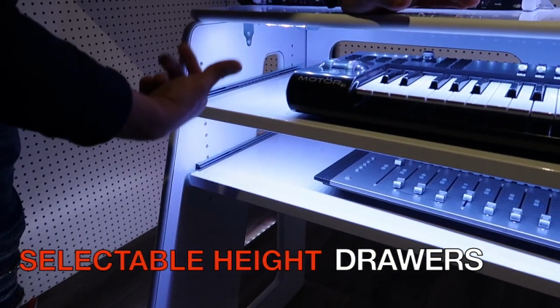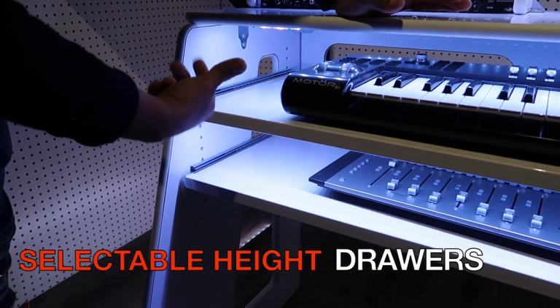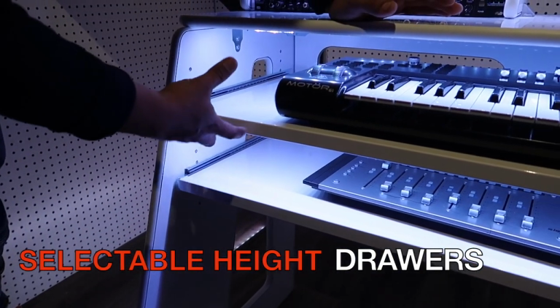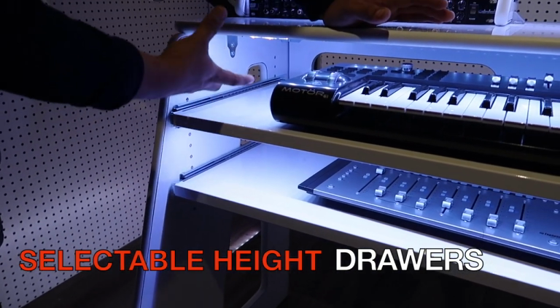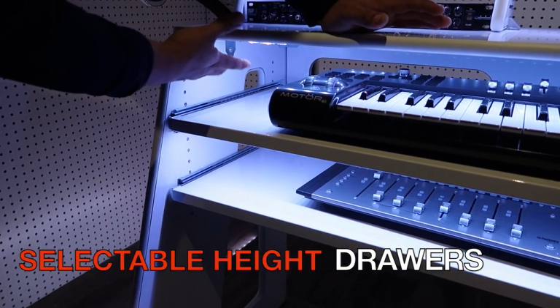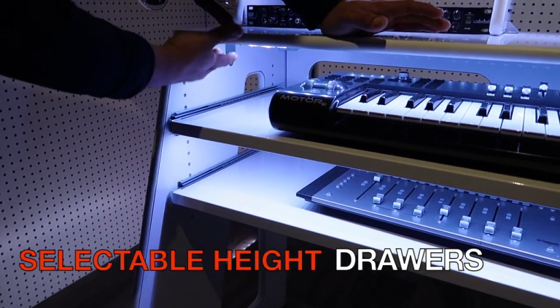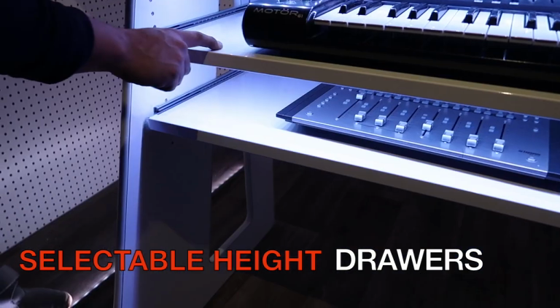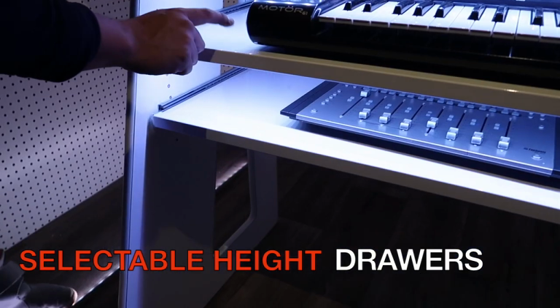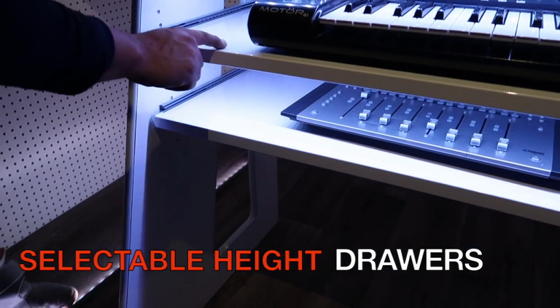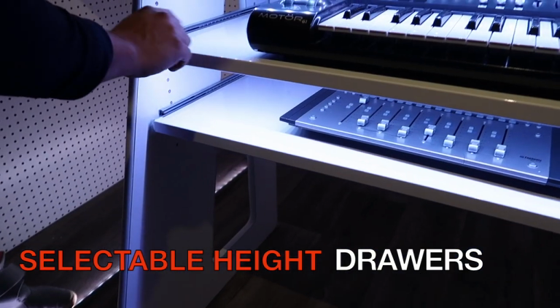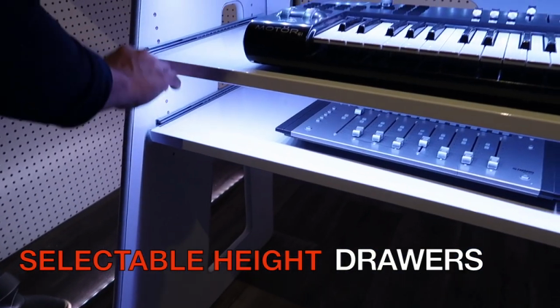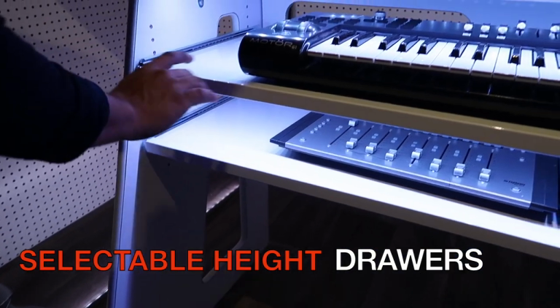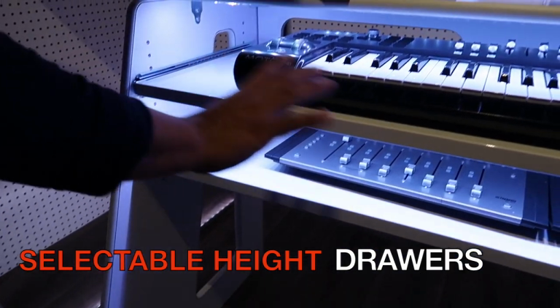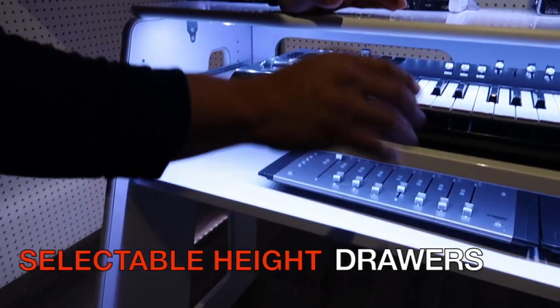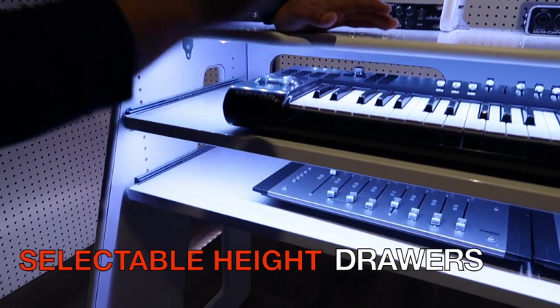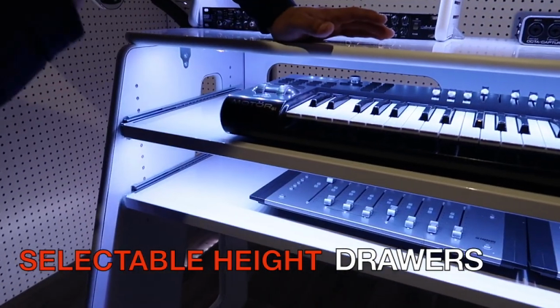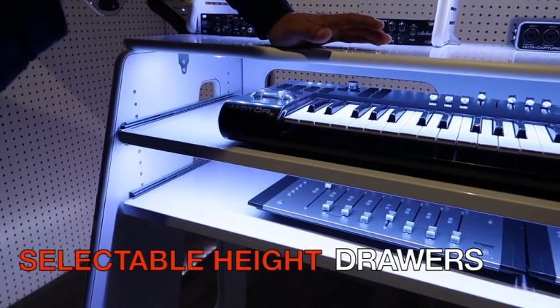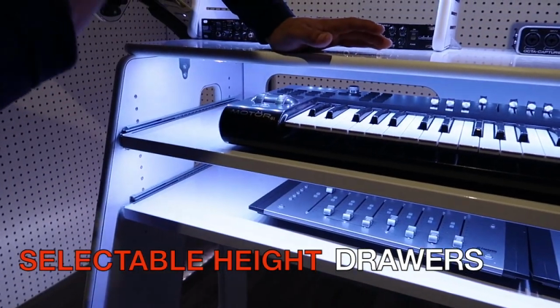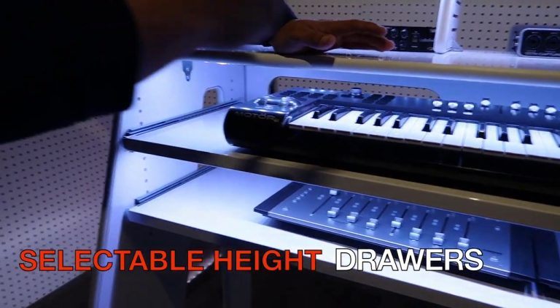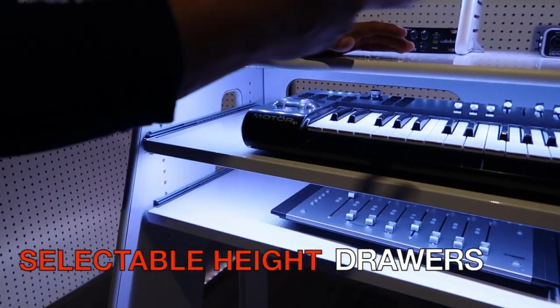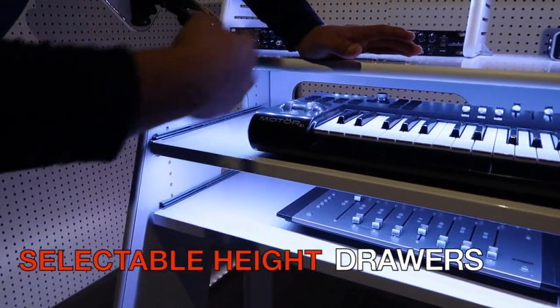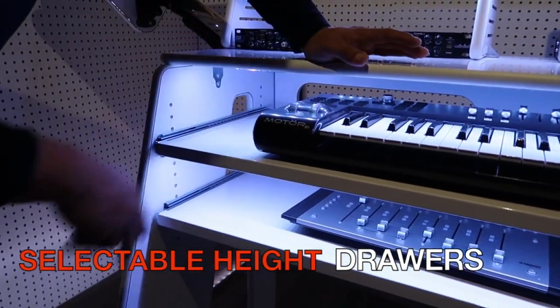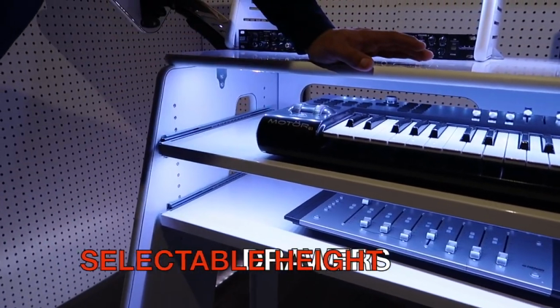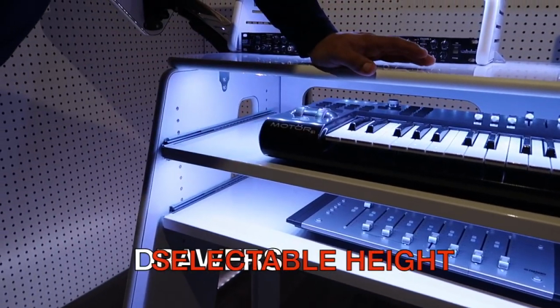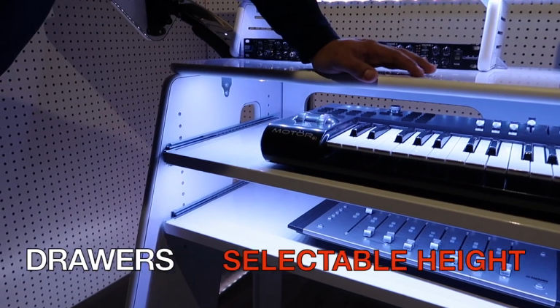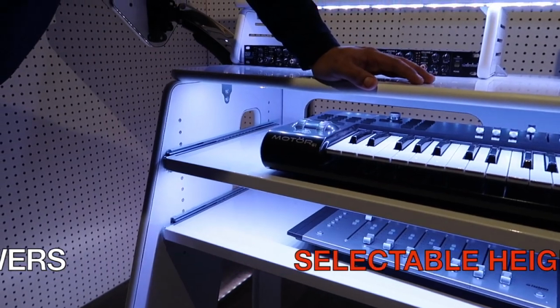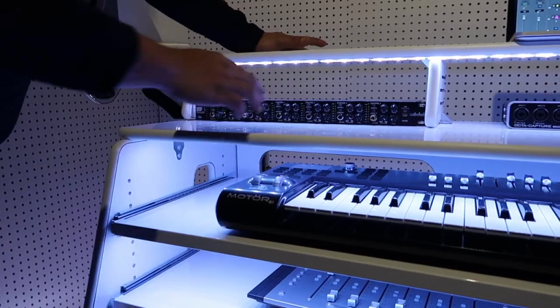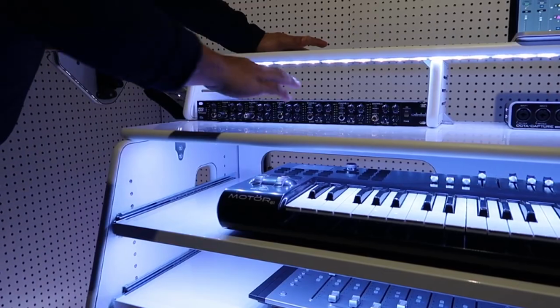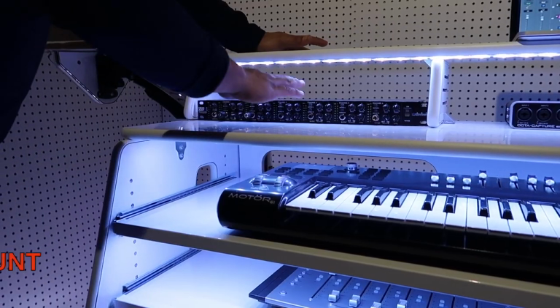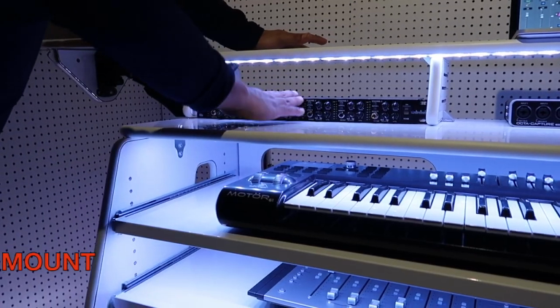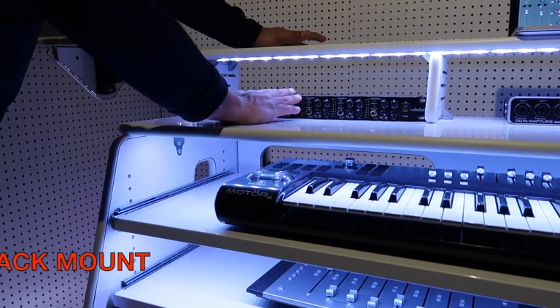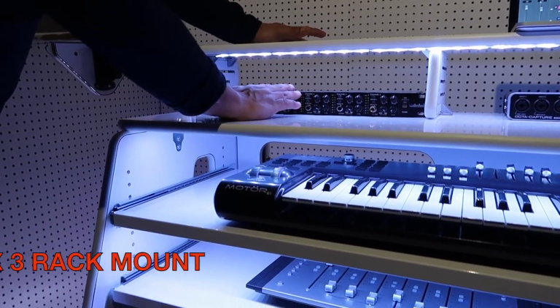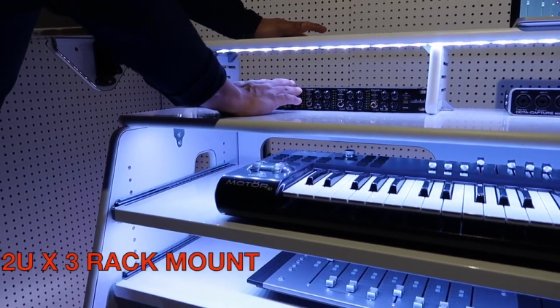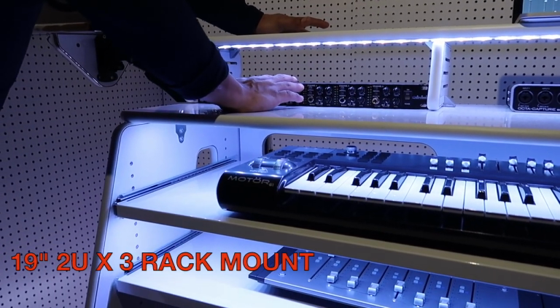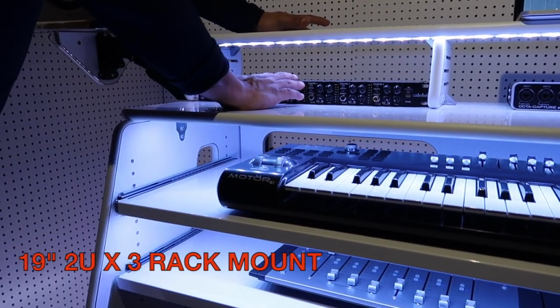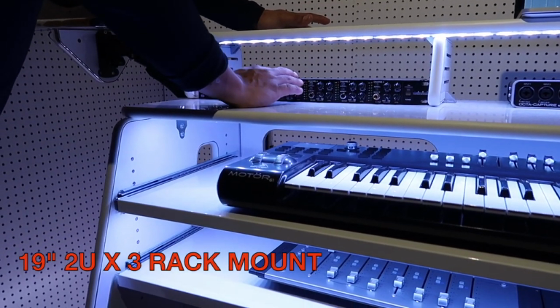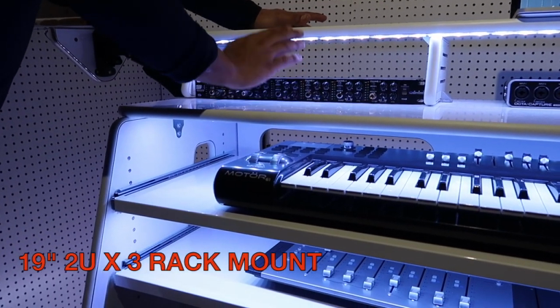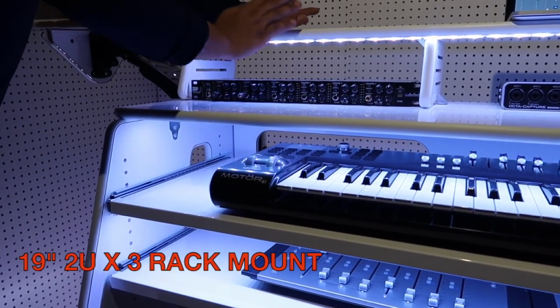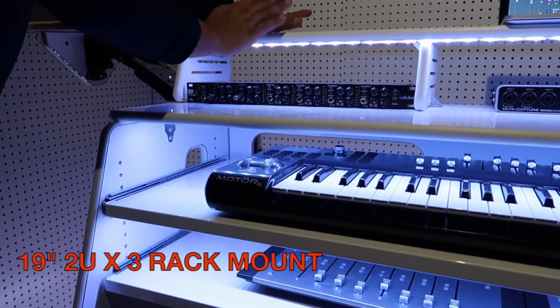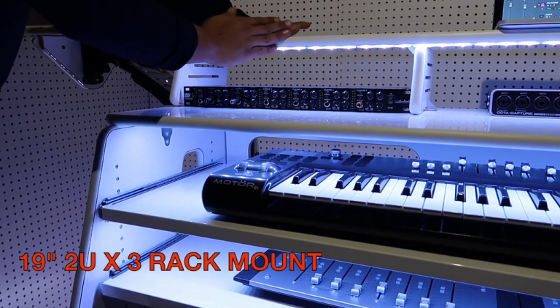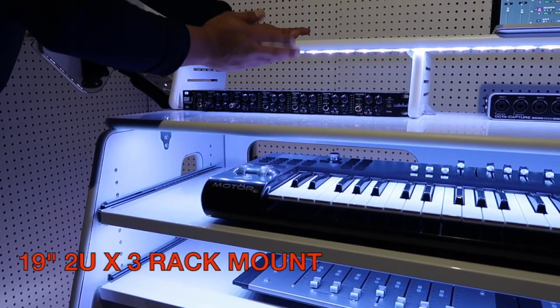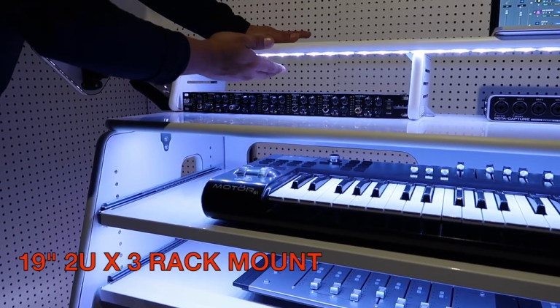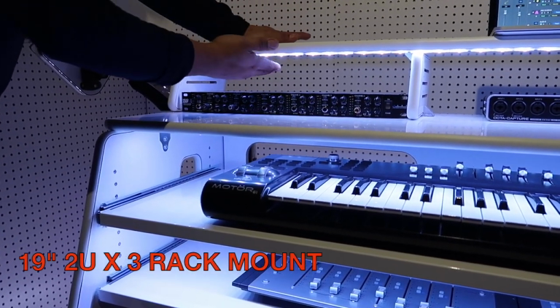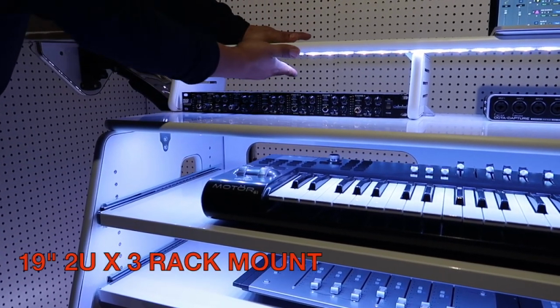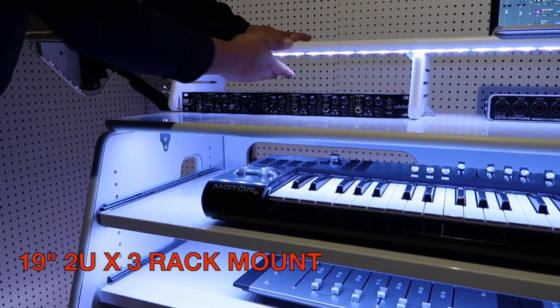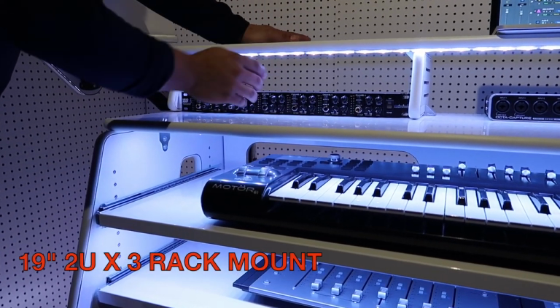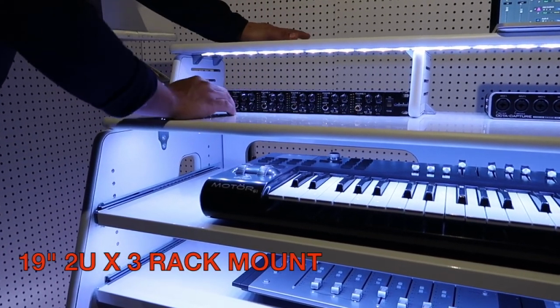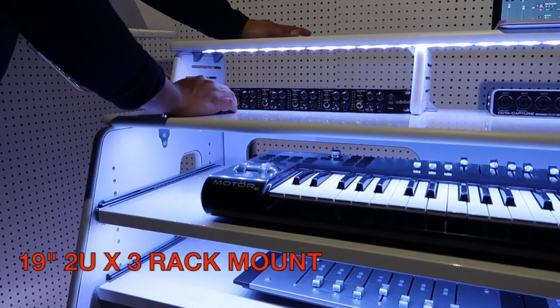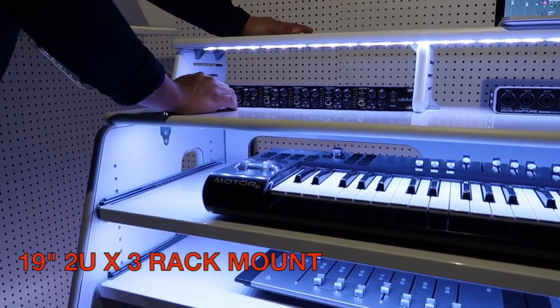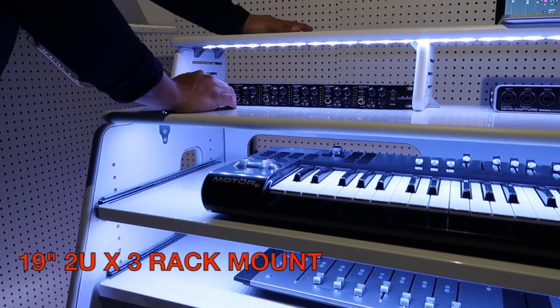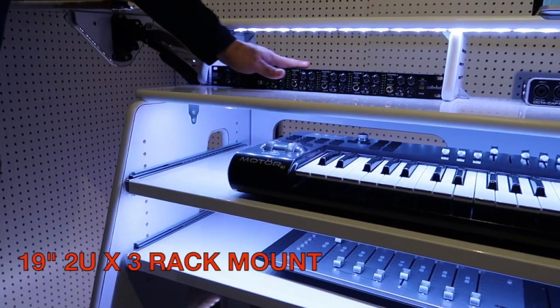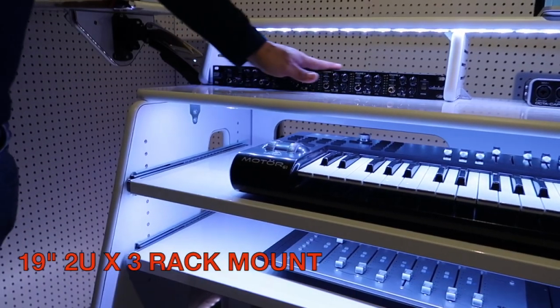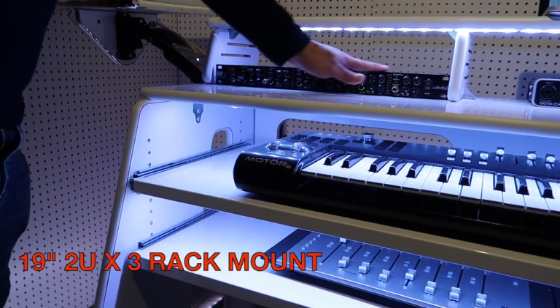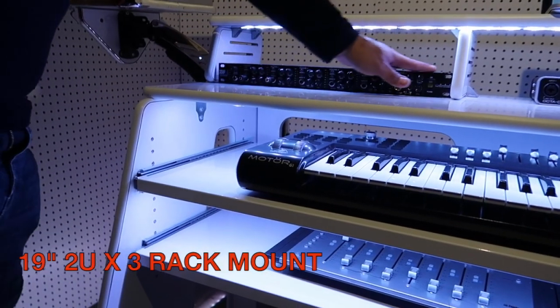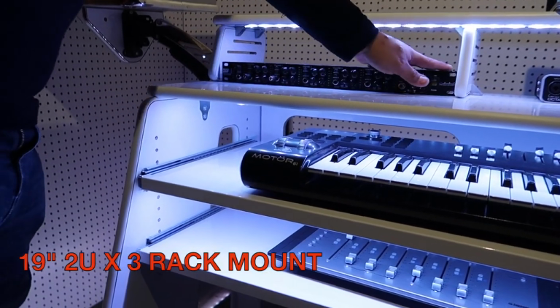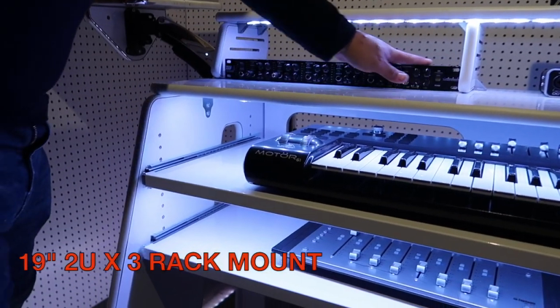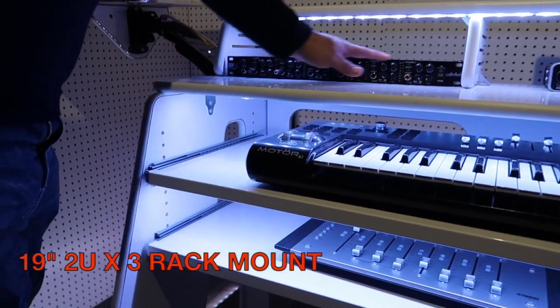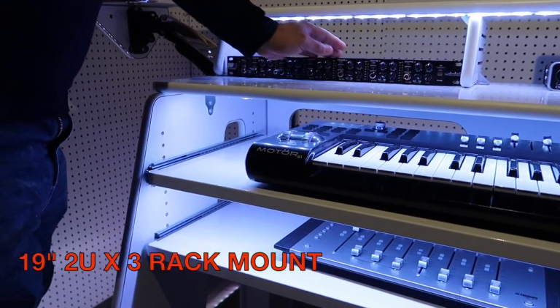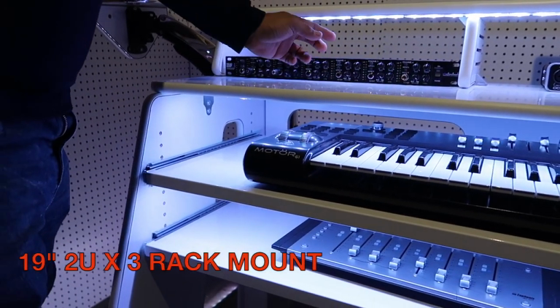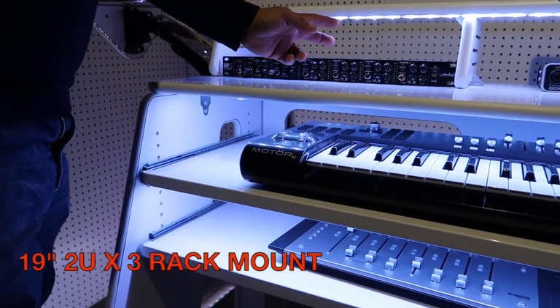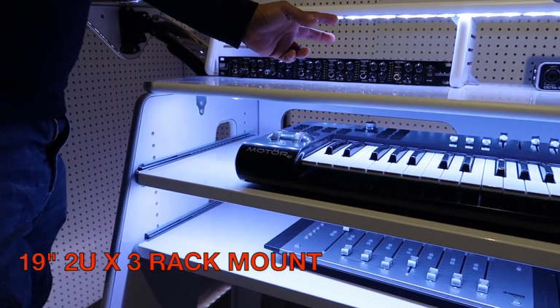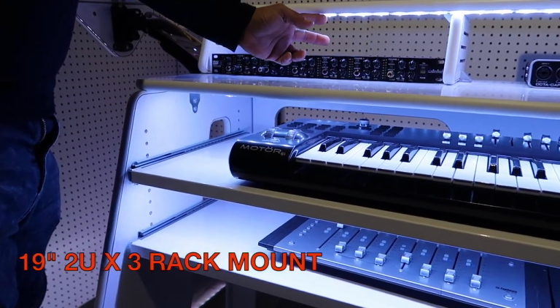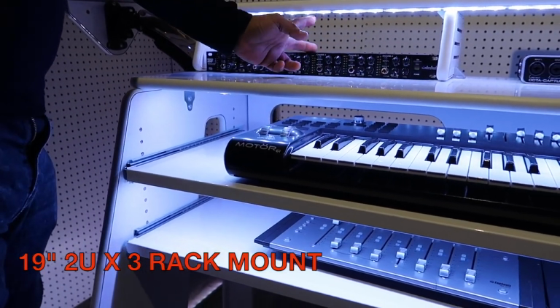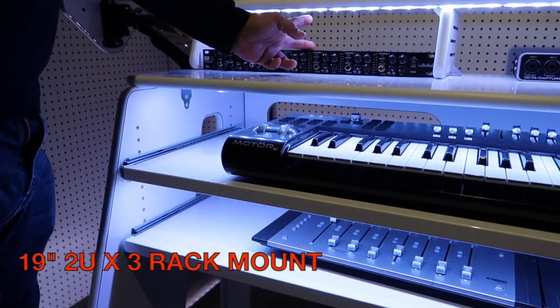How about rack mounts? Rack mounts are two units on each bay. We have three bays, so that's equal to six units.